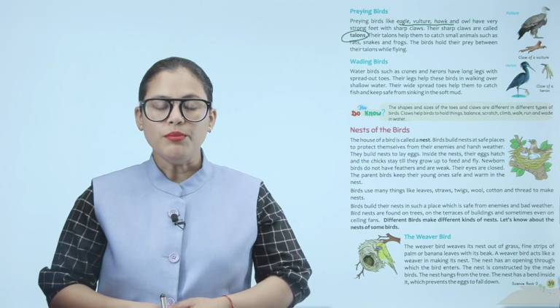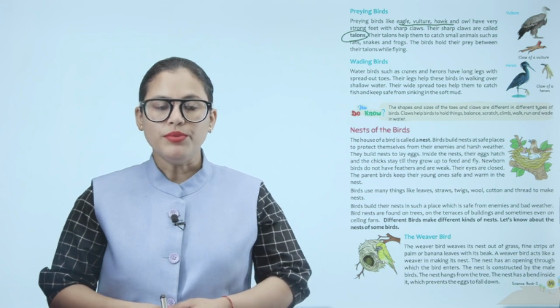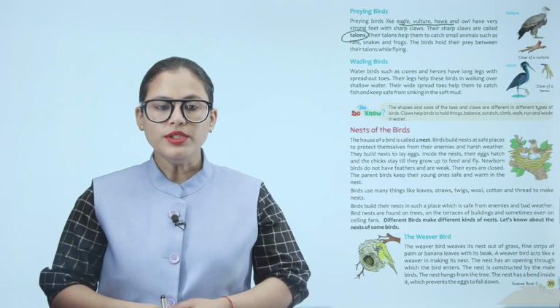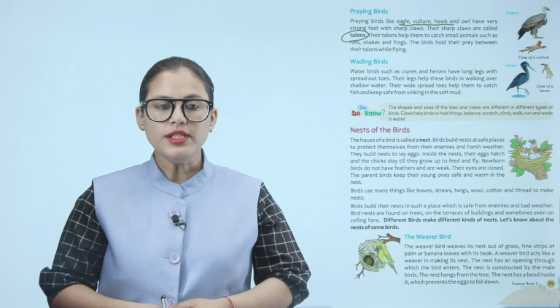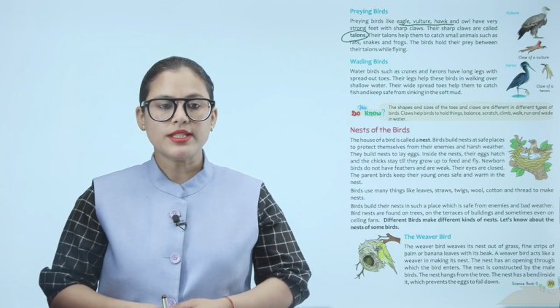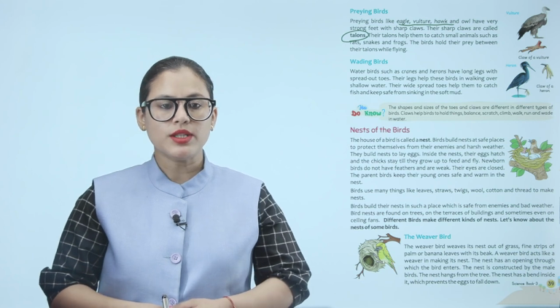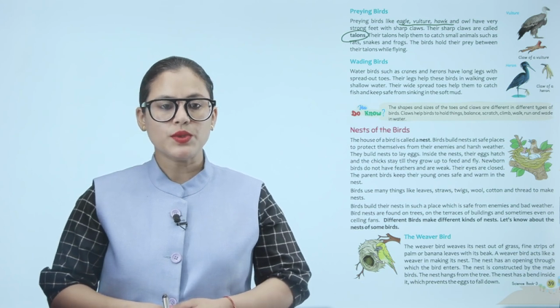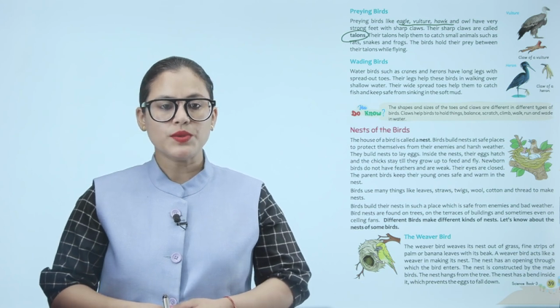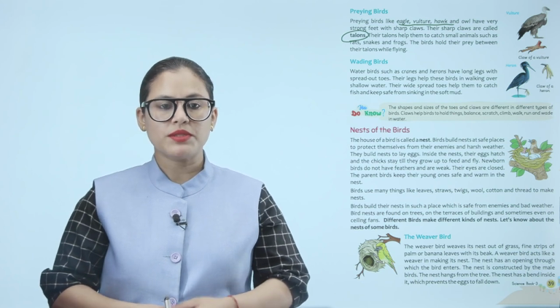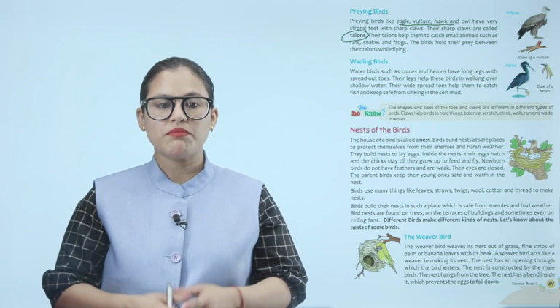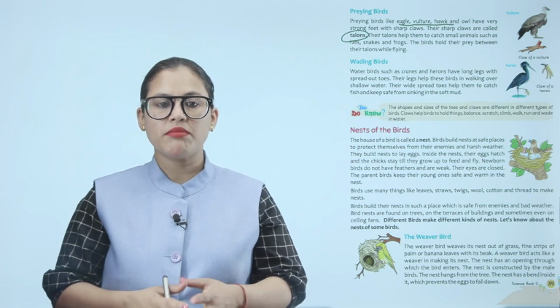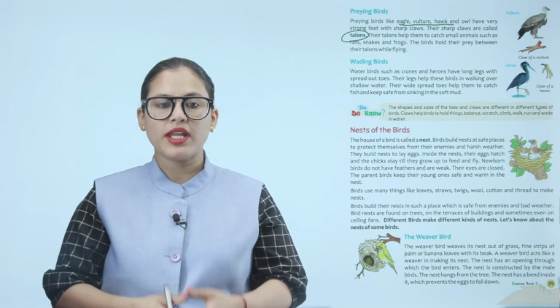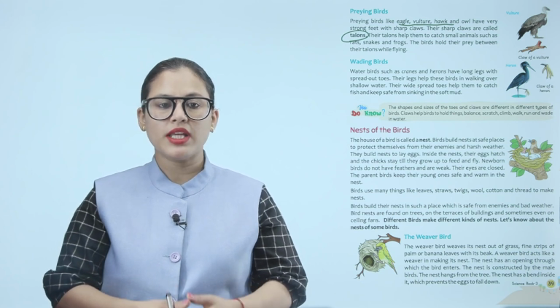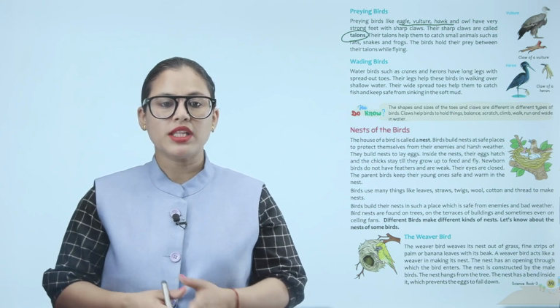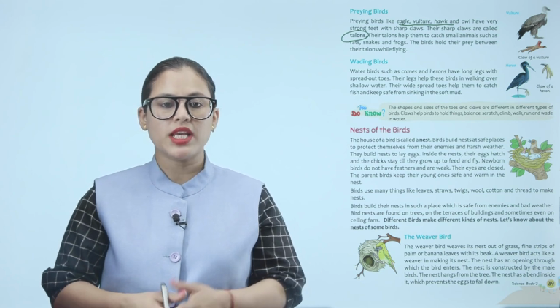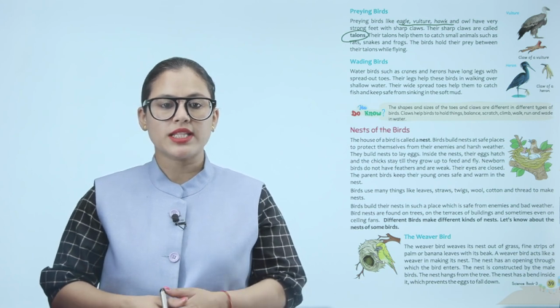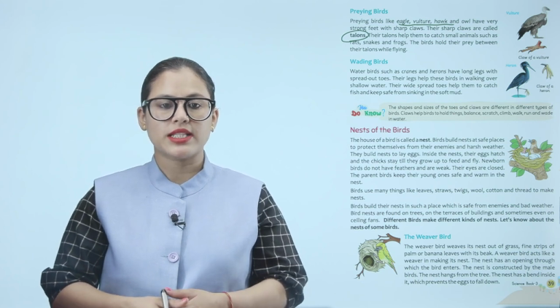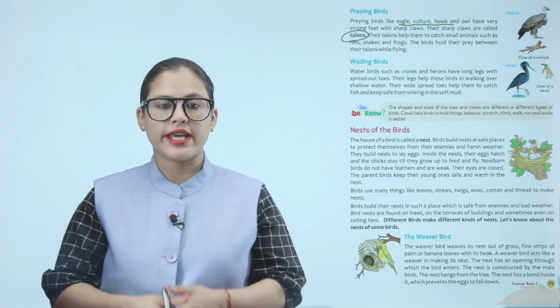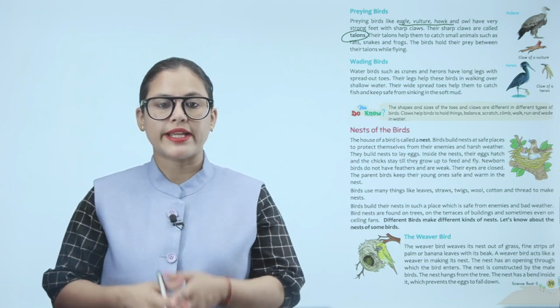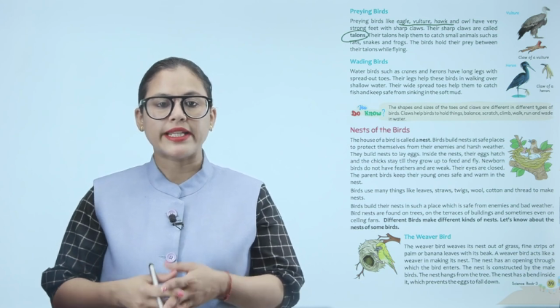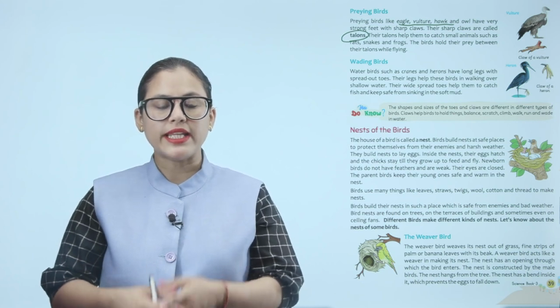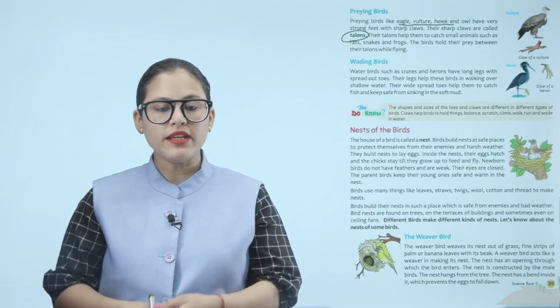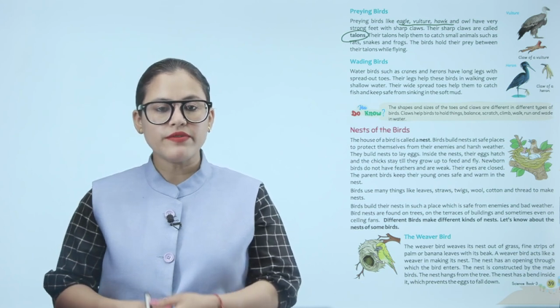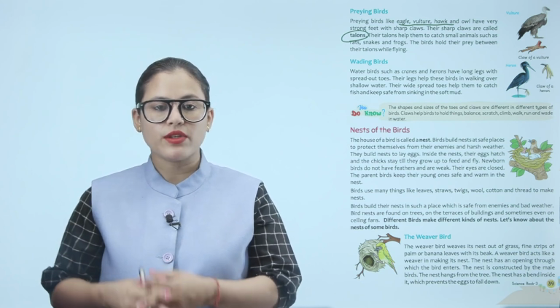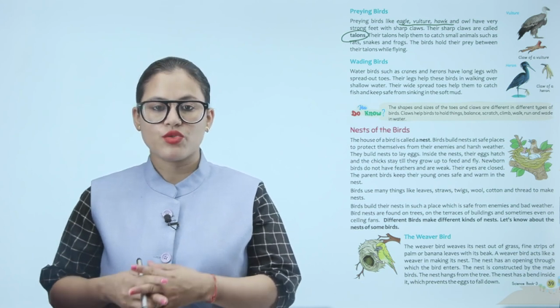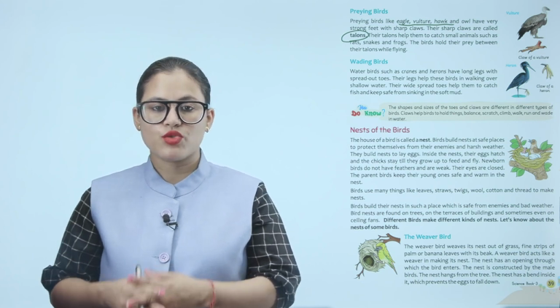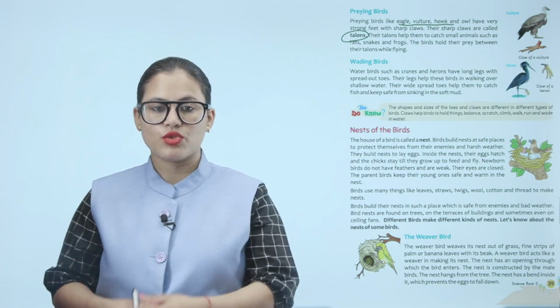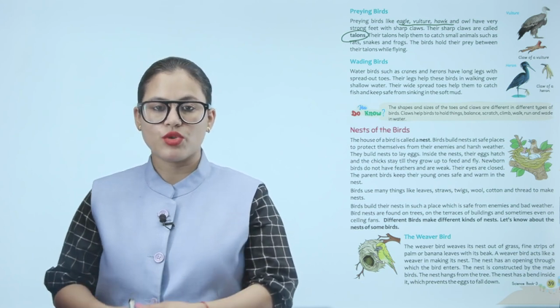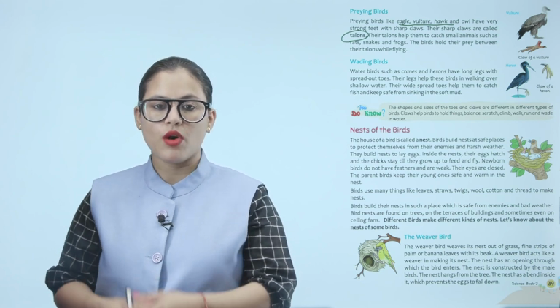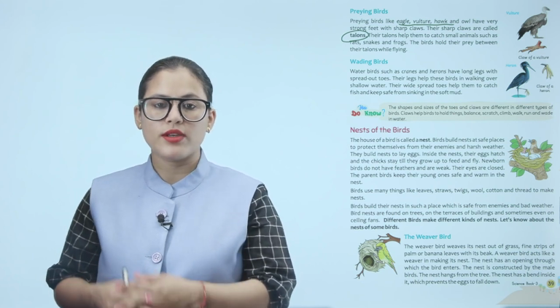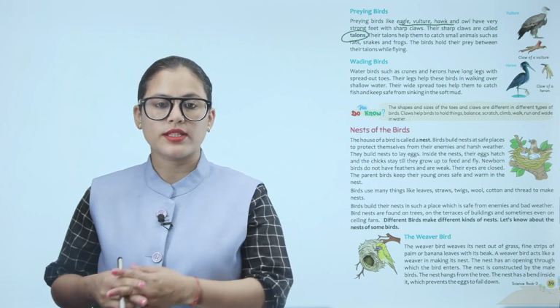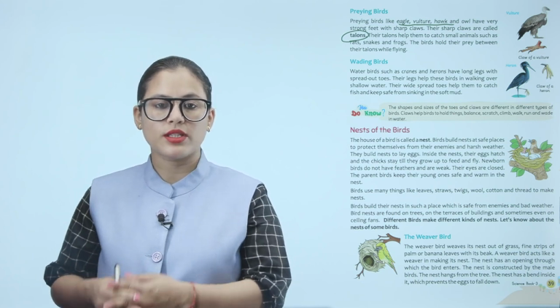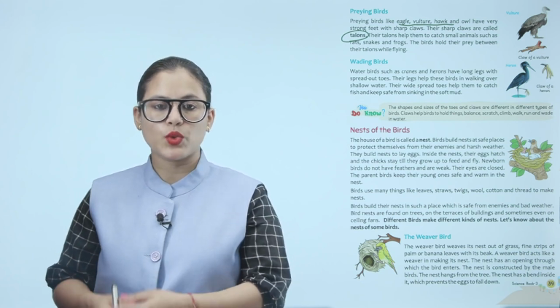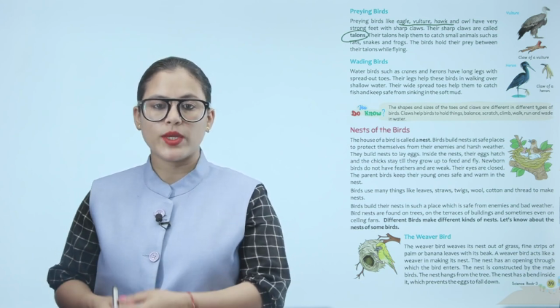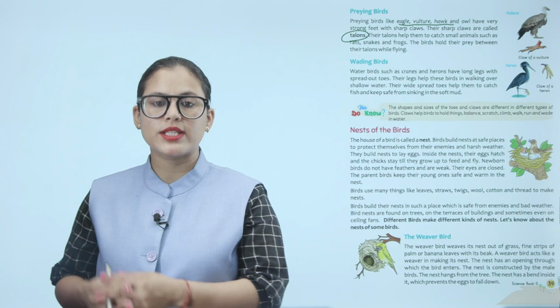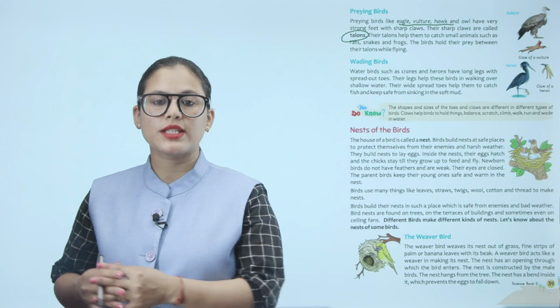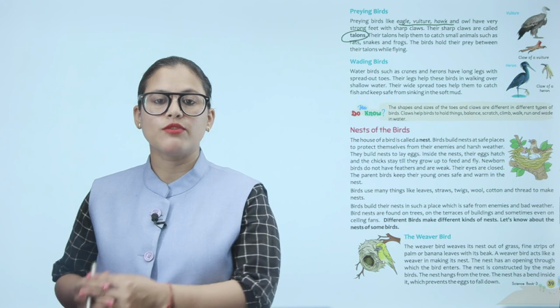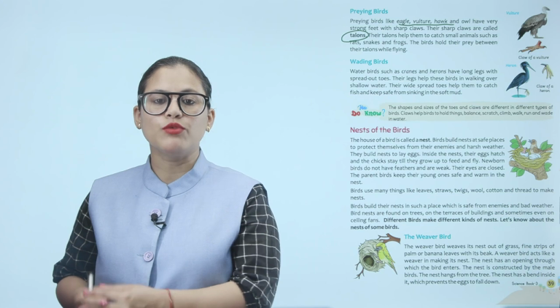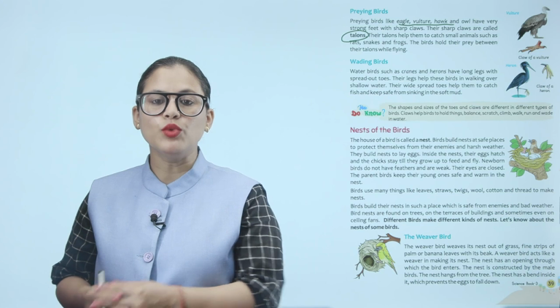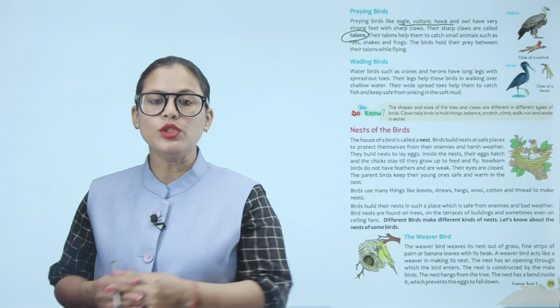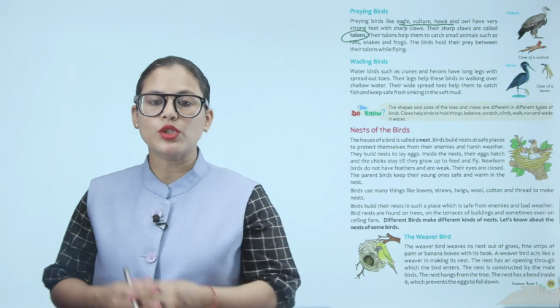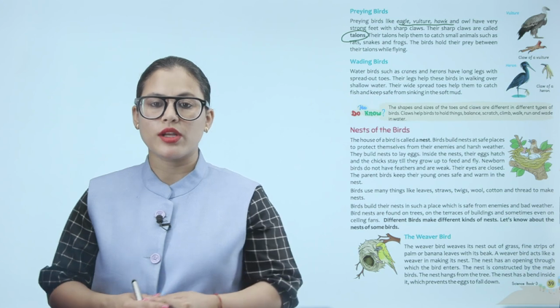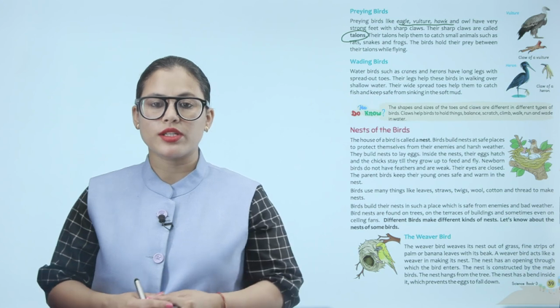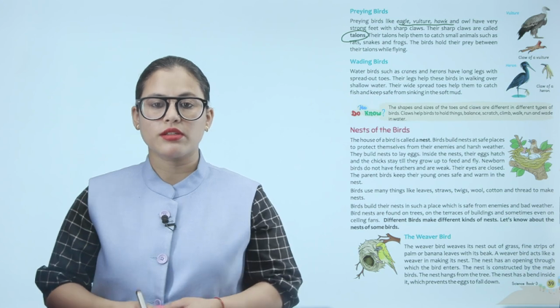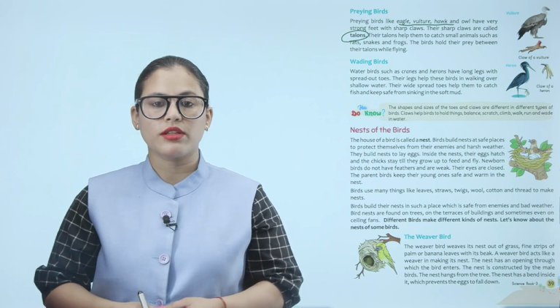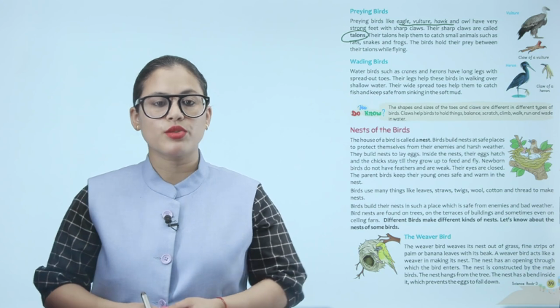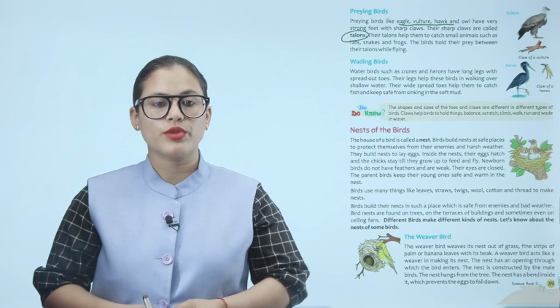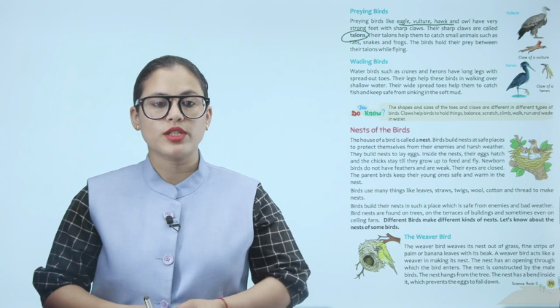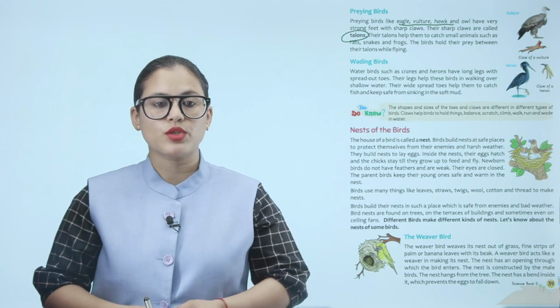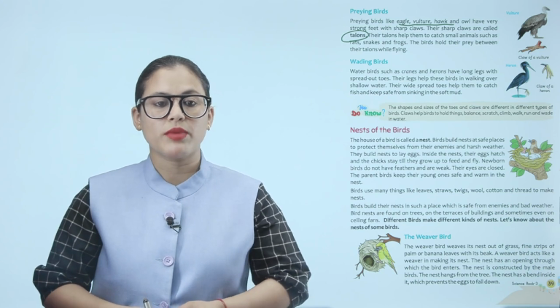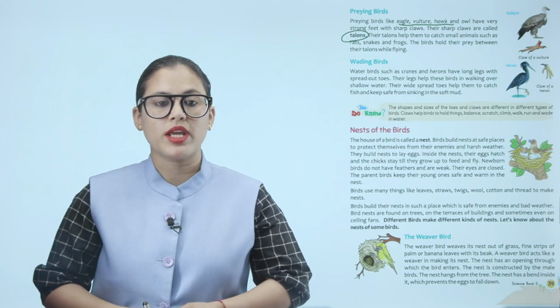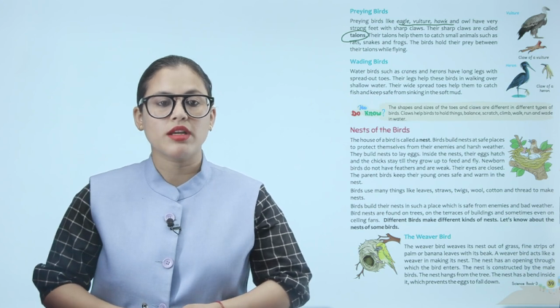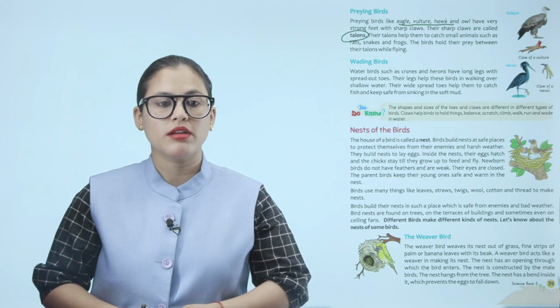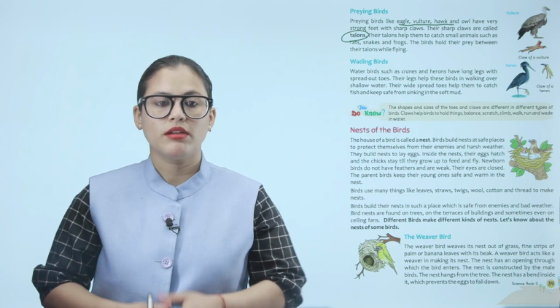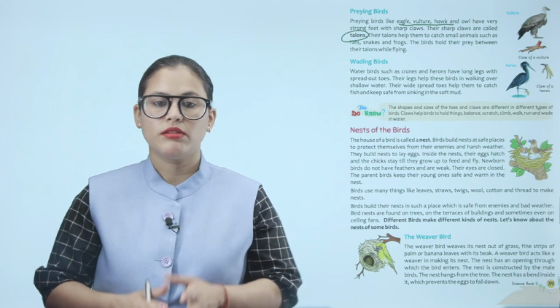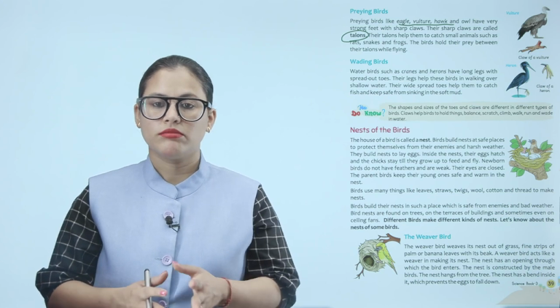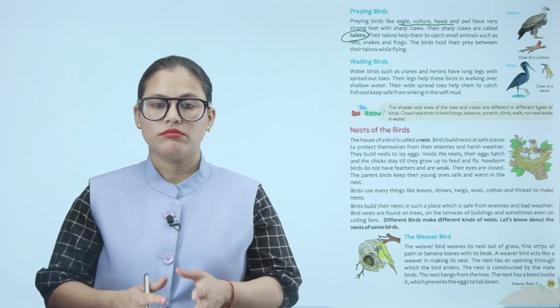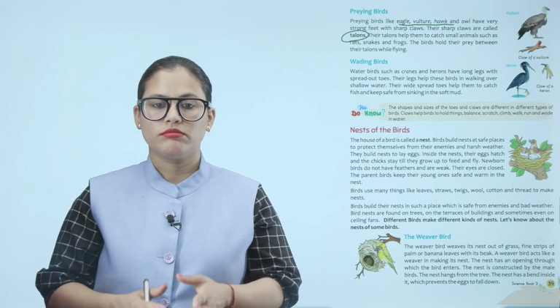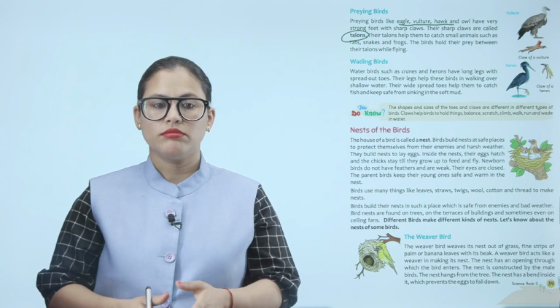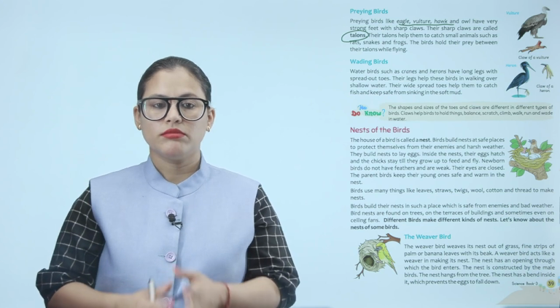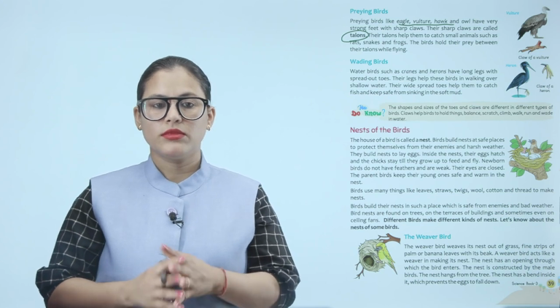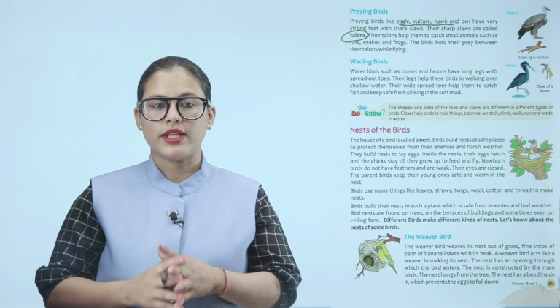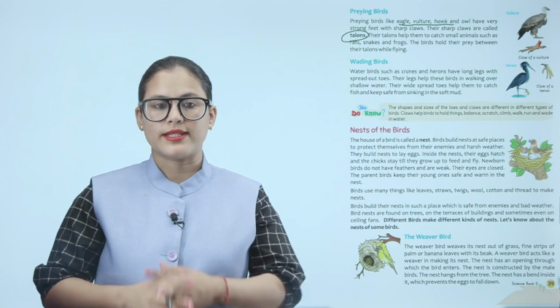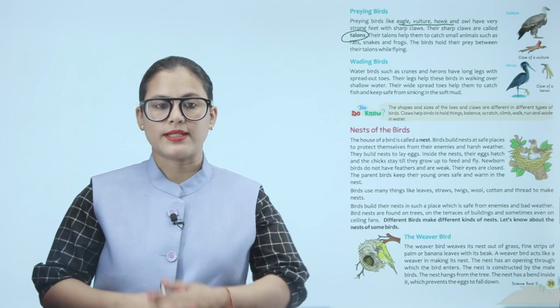Birds use many things like leaves, straws, twigs, wool, cotton and thread to make their nest.